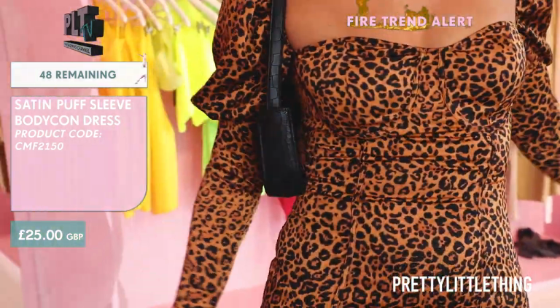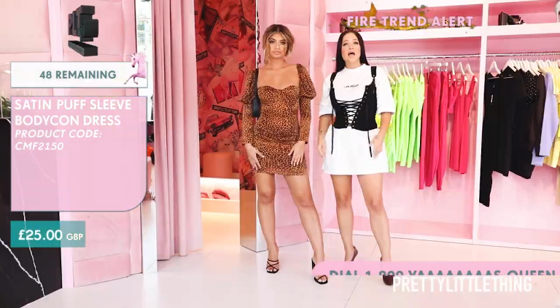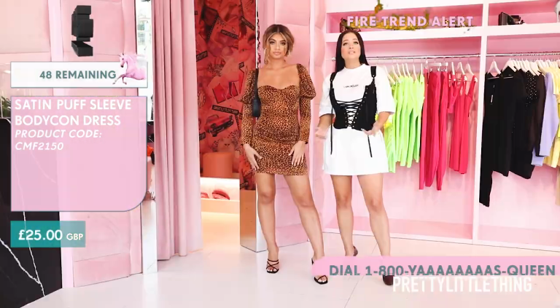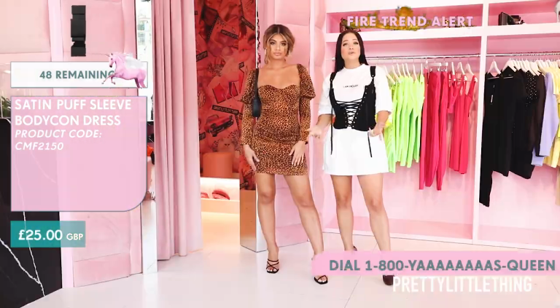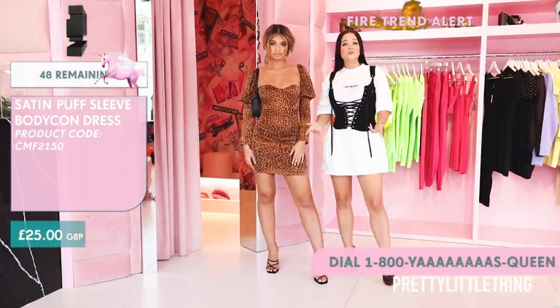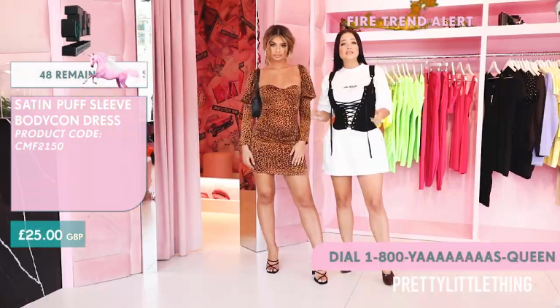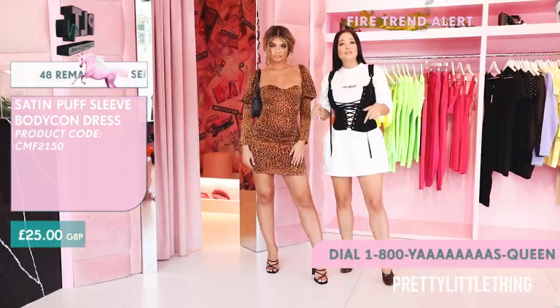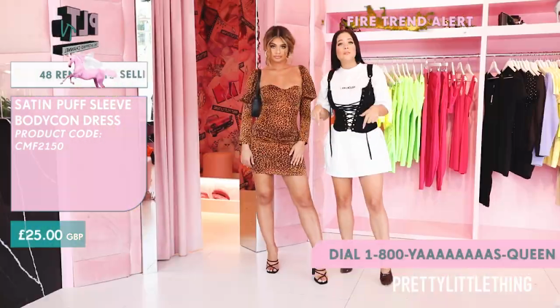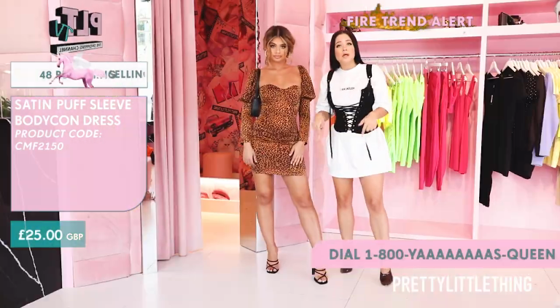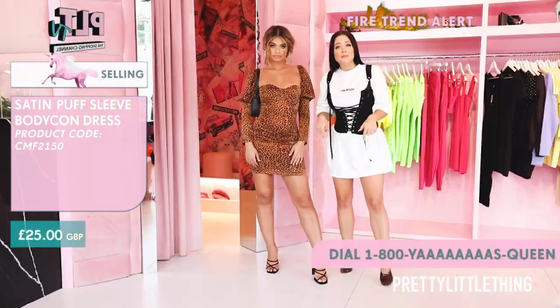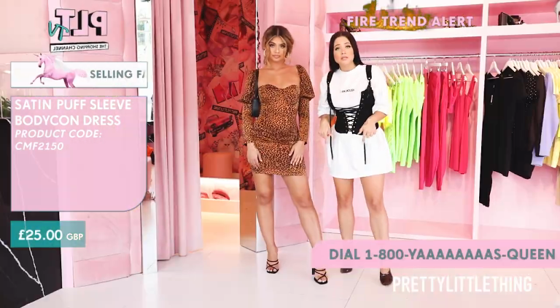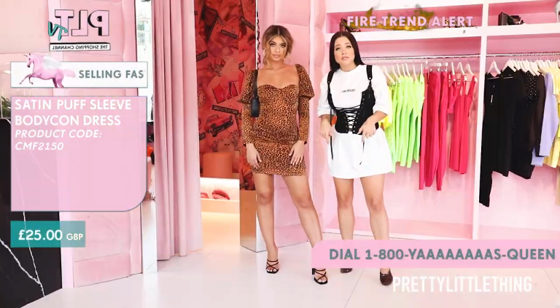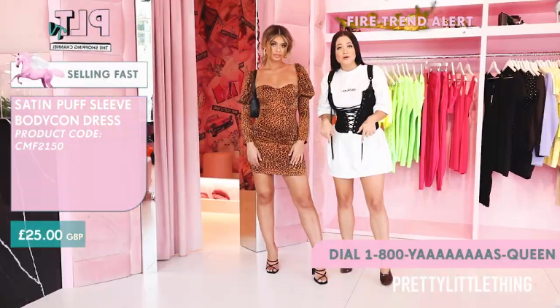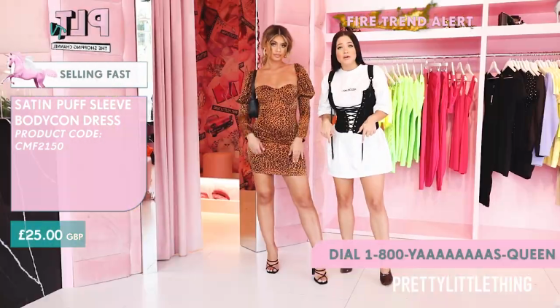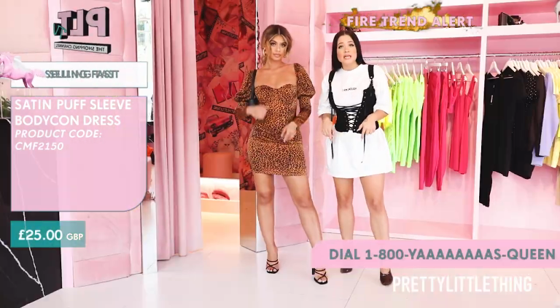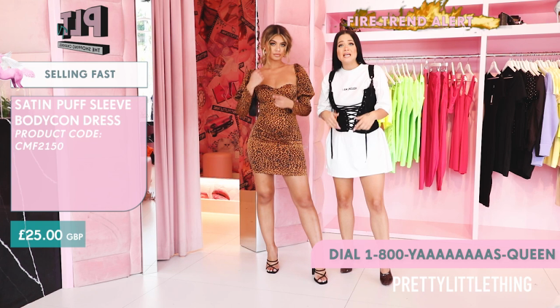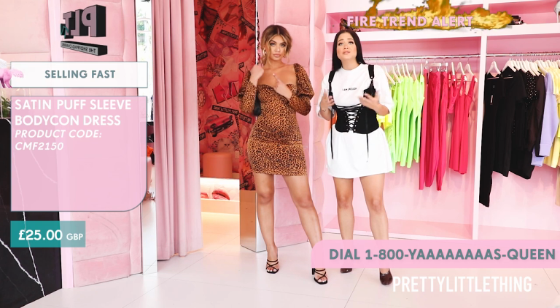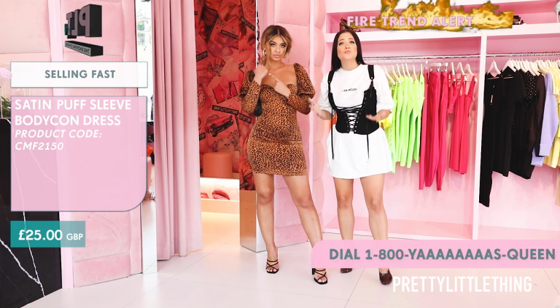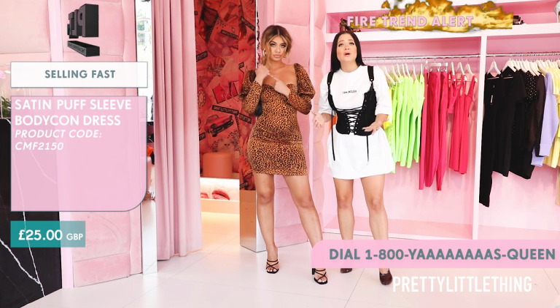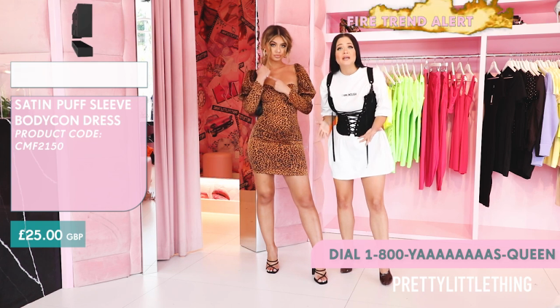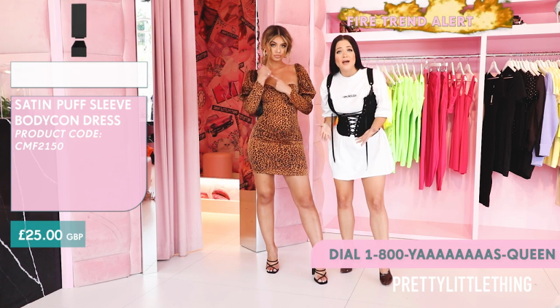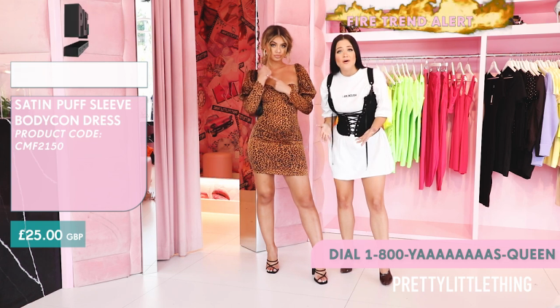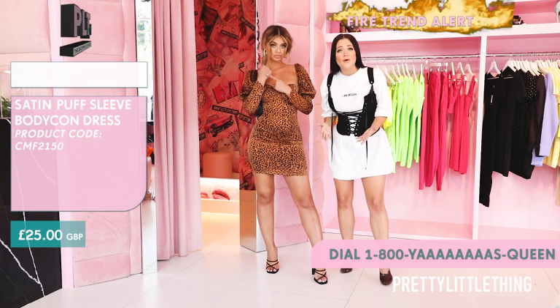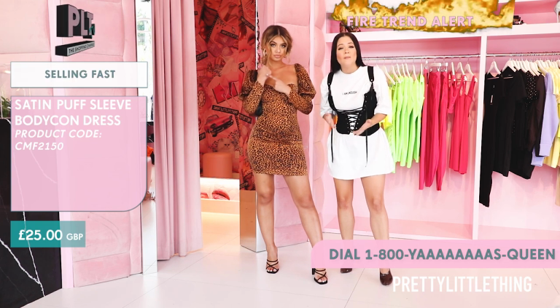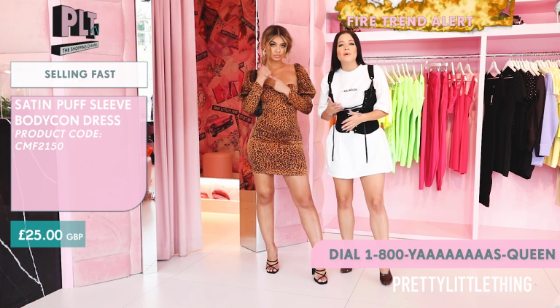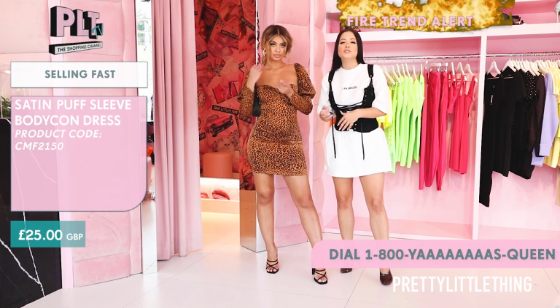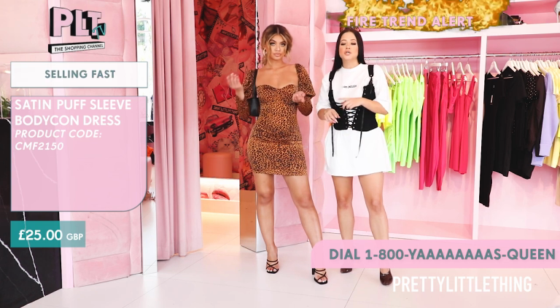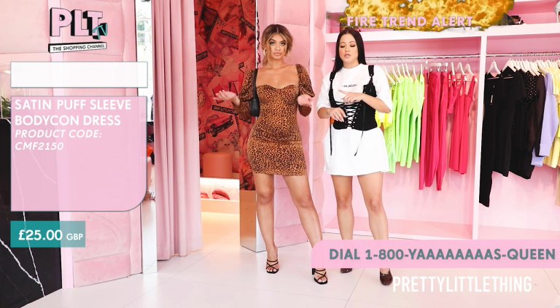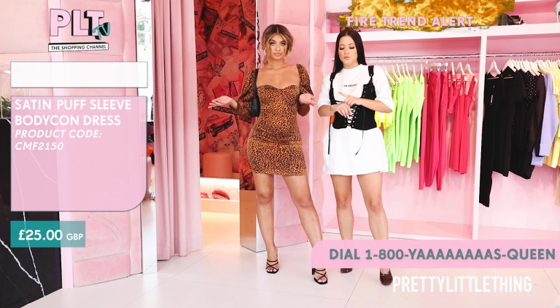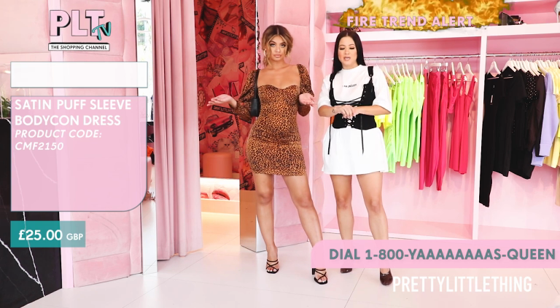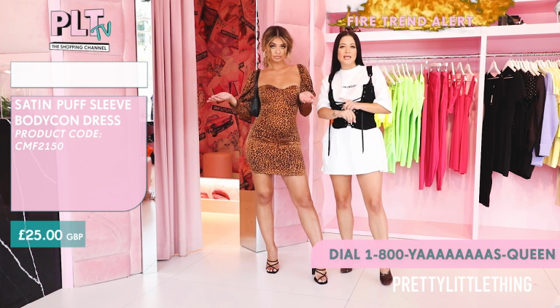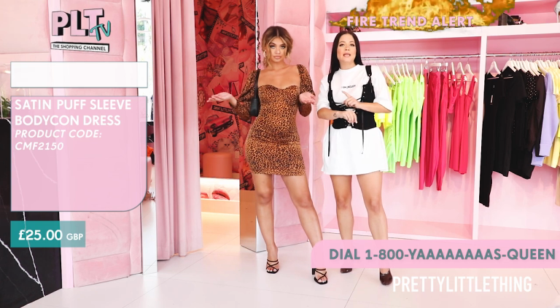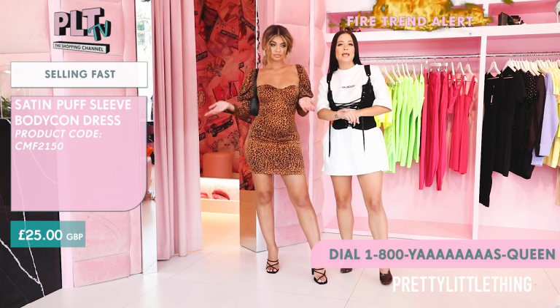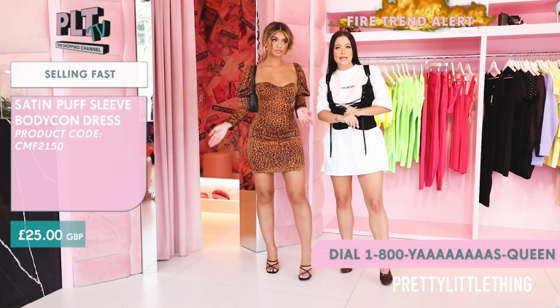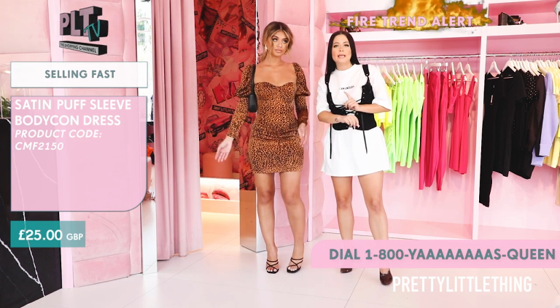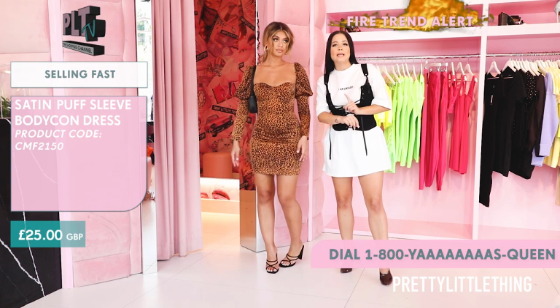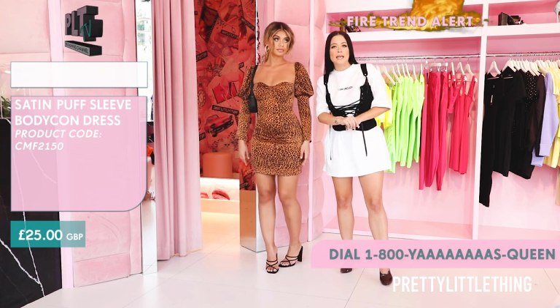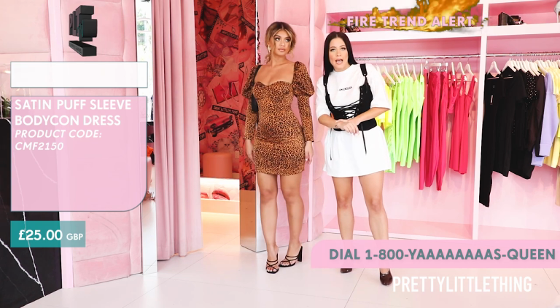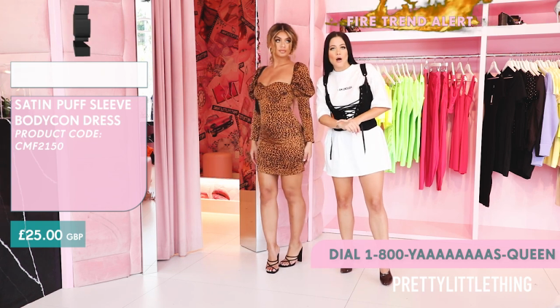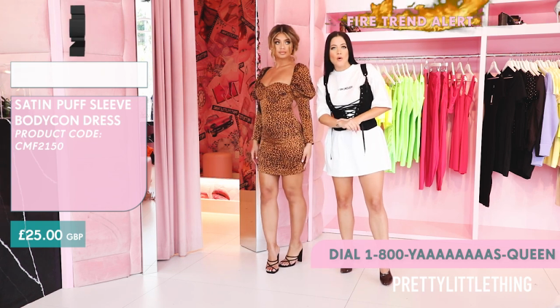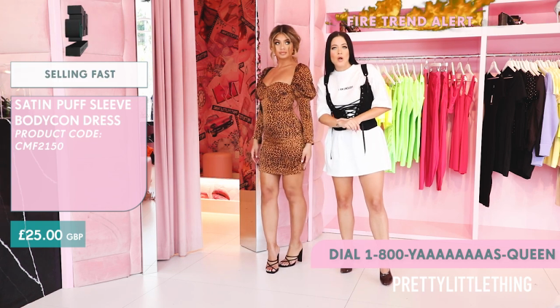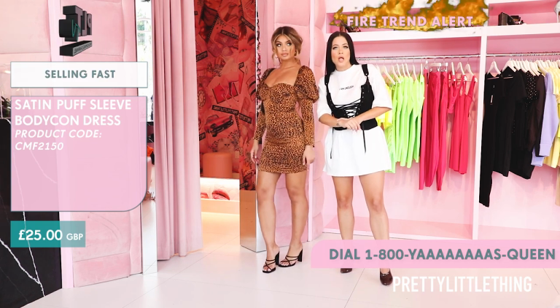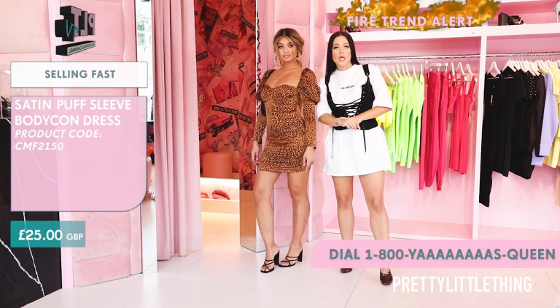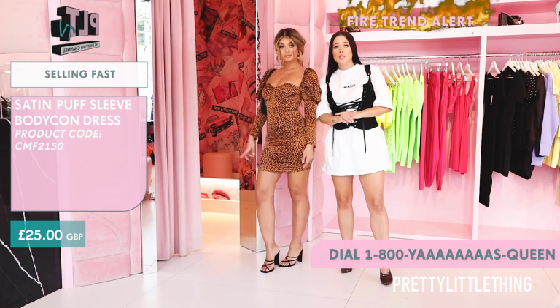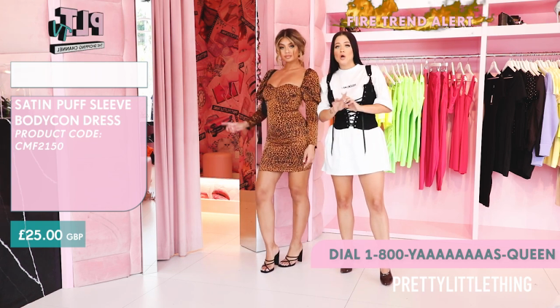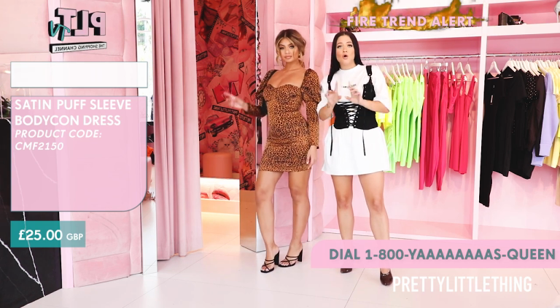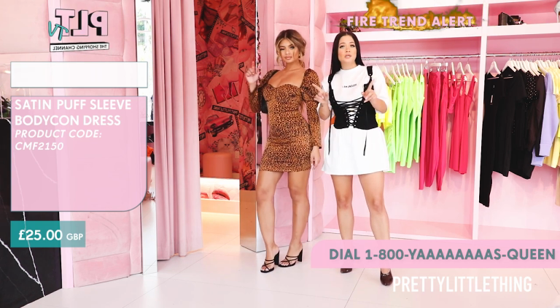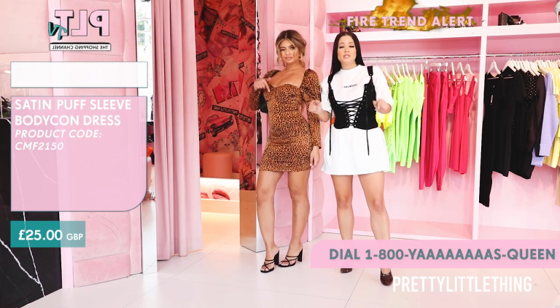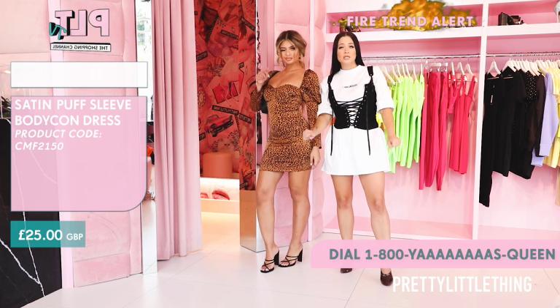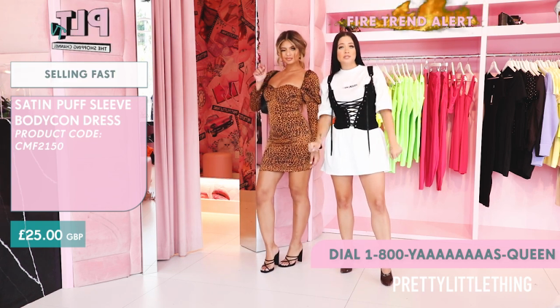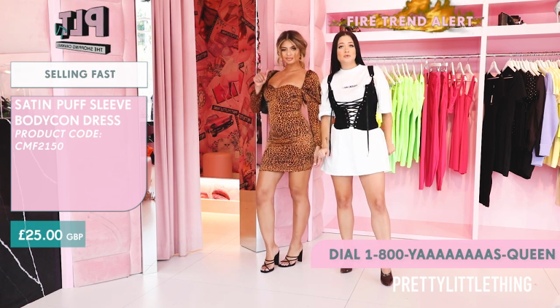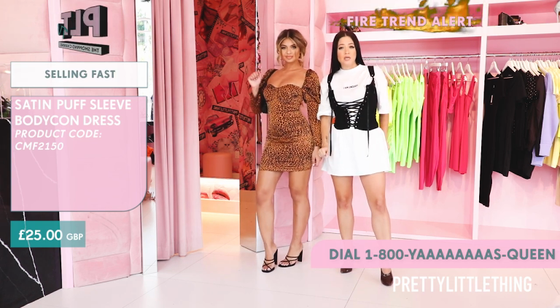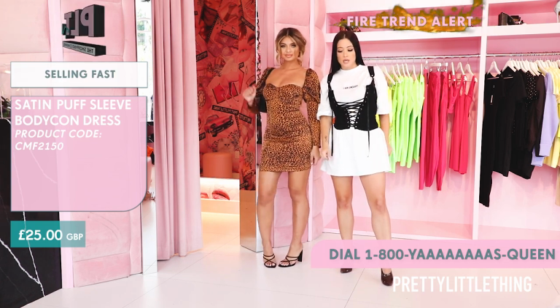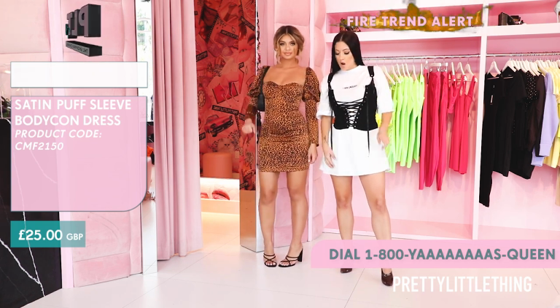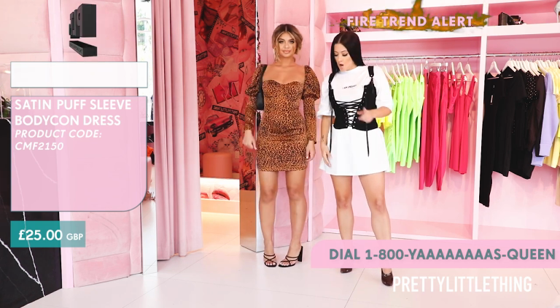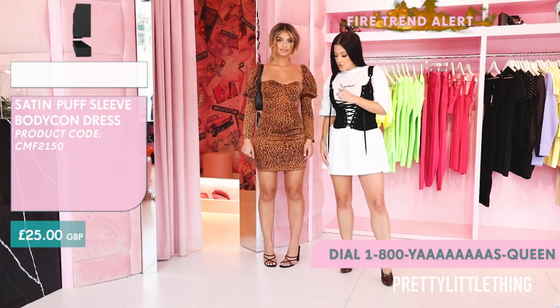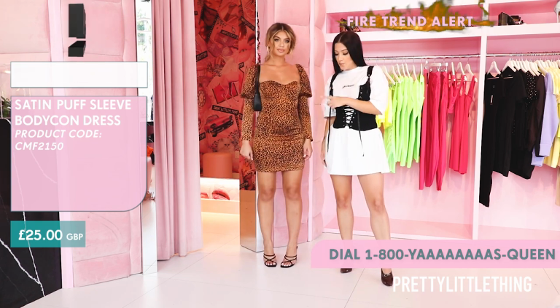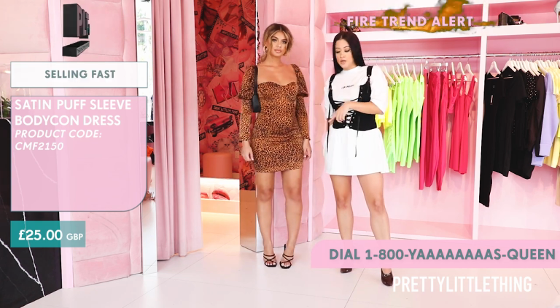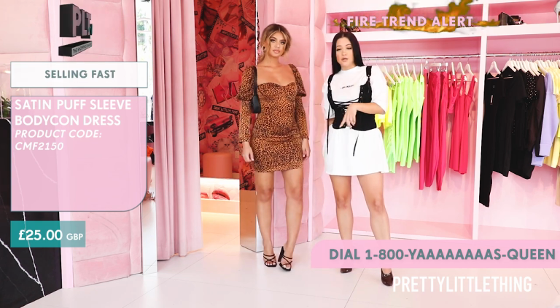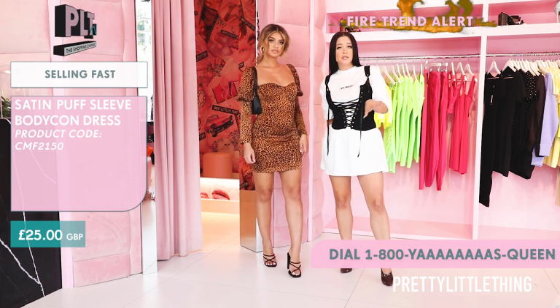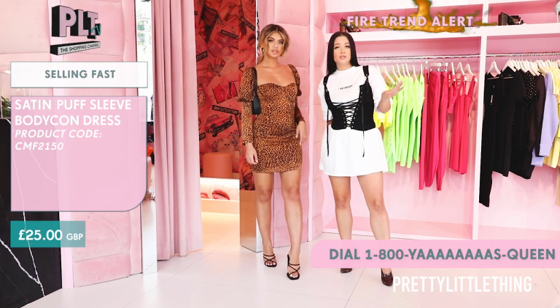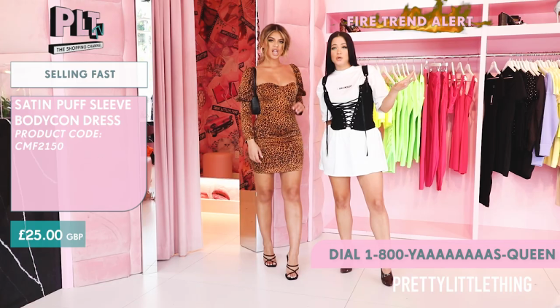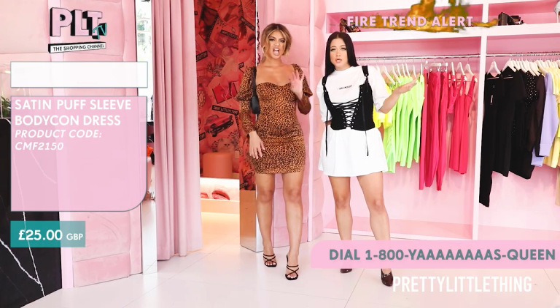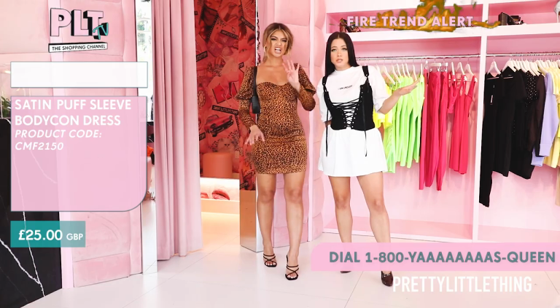As you can see at the bottom of the screen, it's running out. Make sure you get it now. The only cheetahs you need are the ones on this dress.